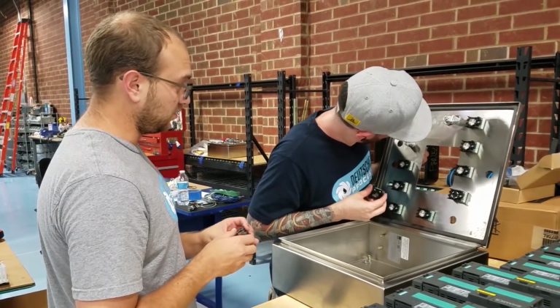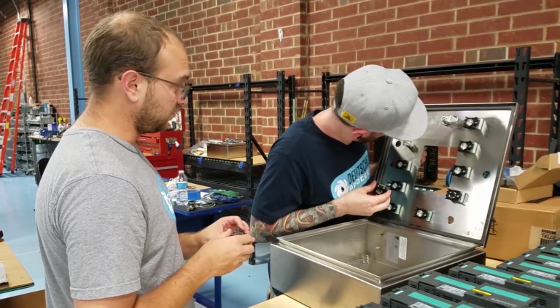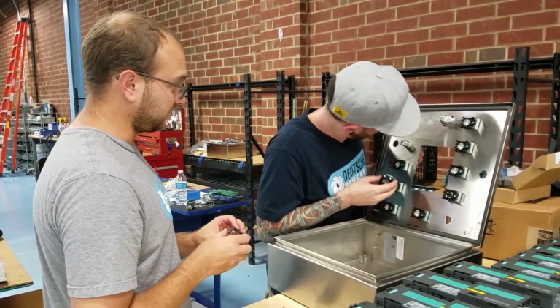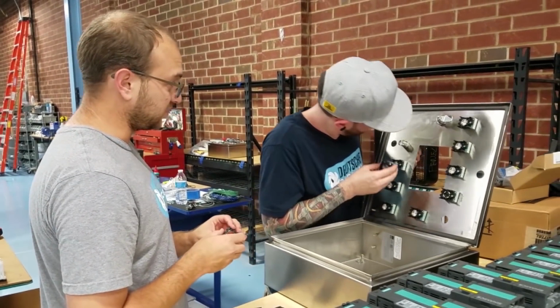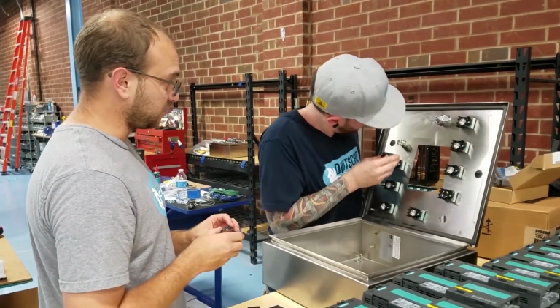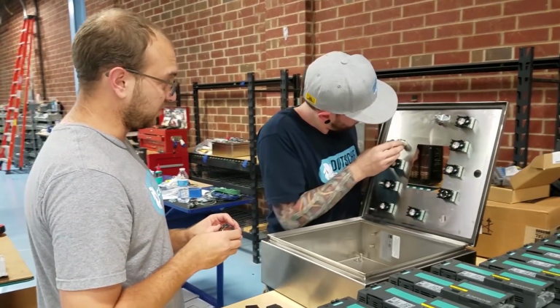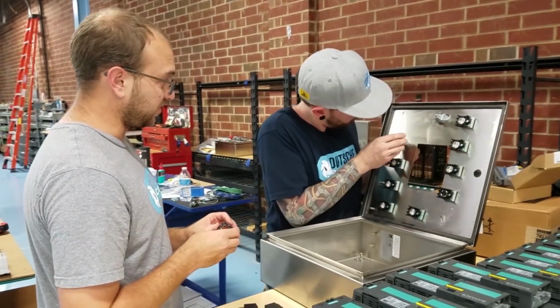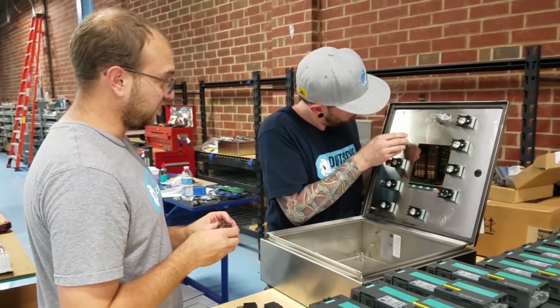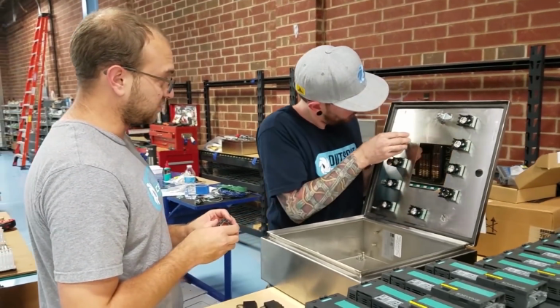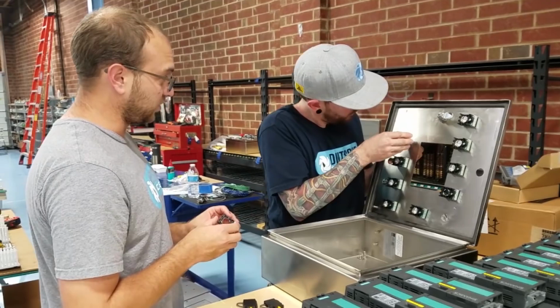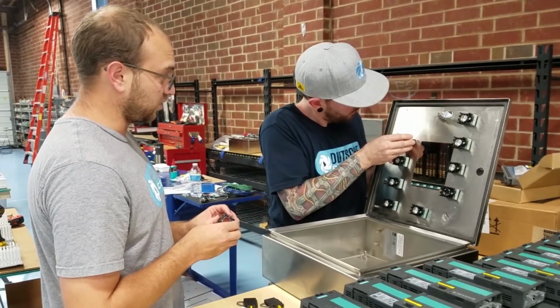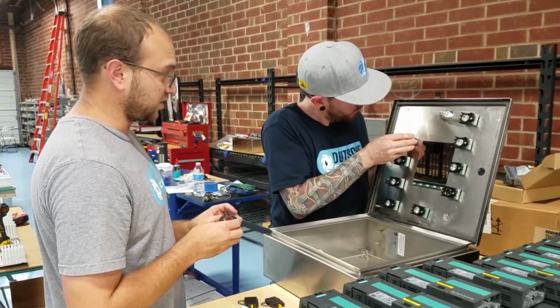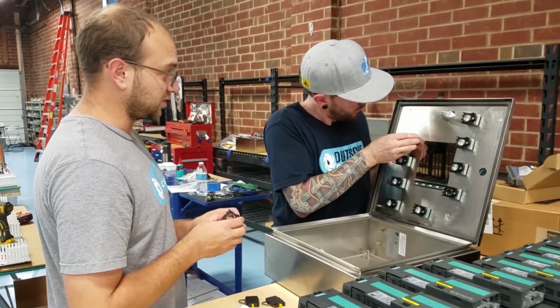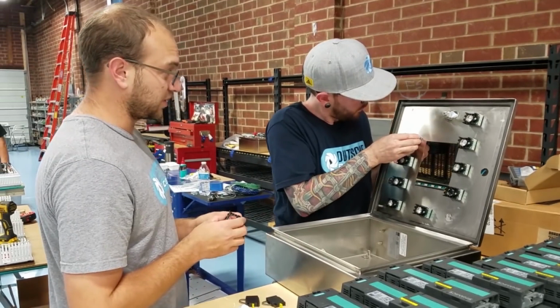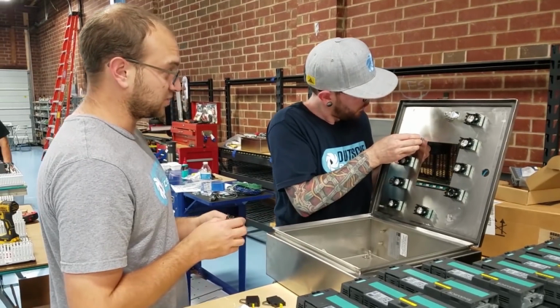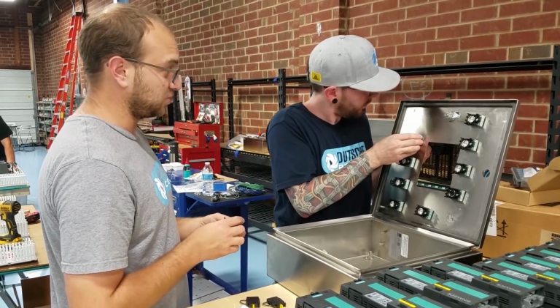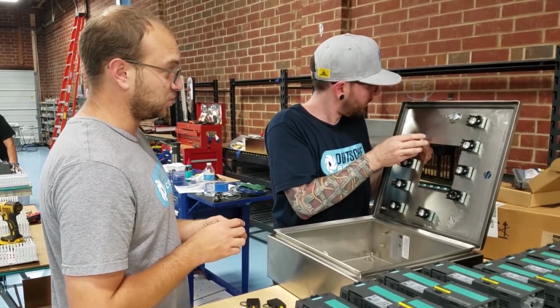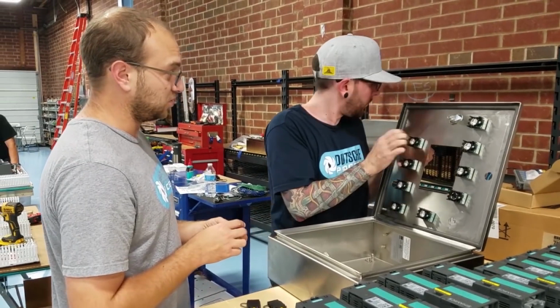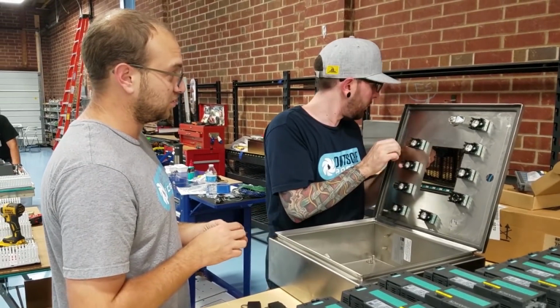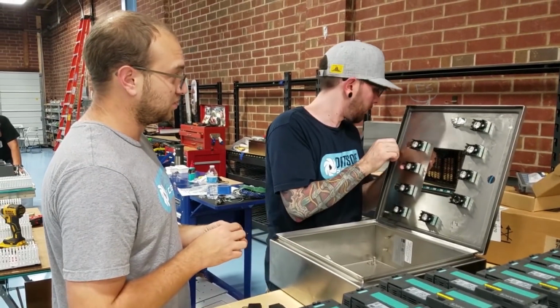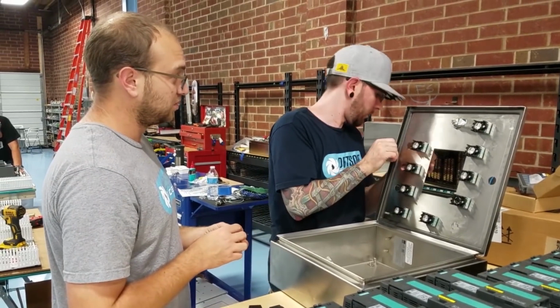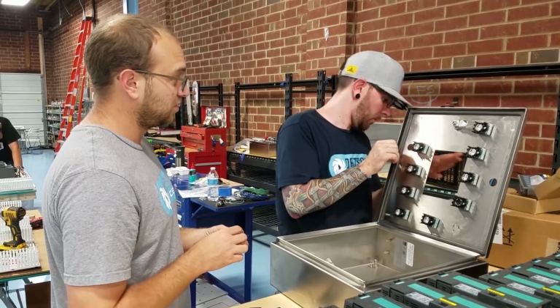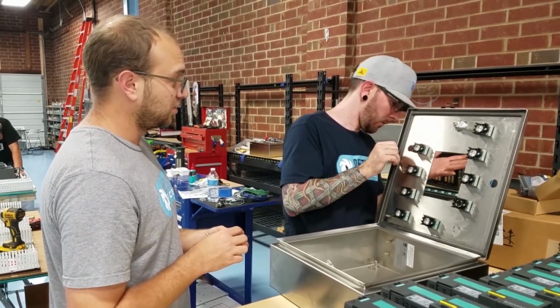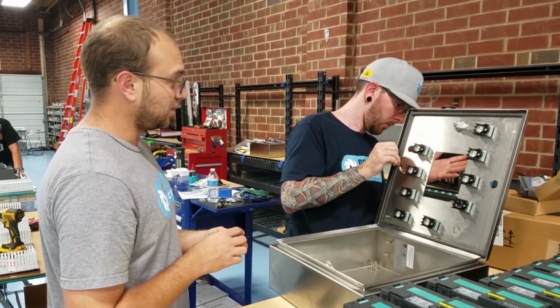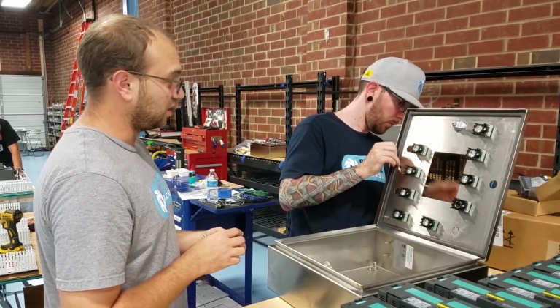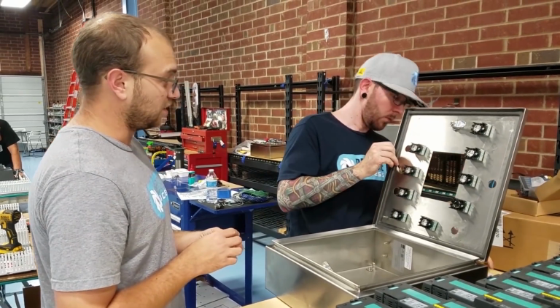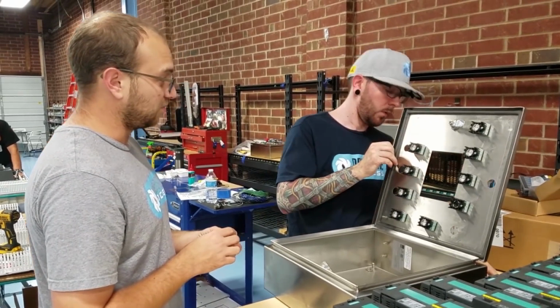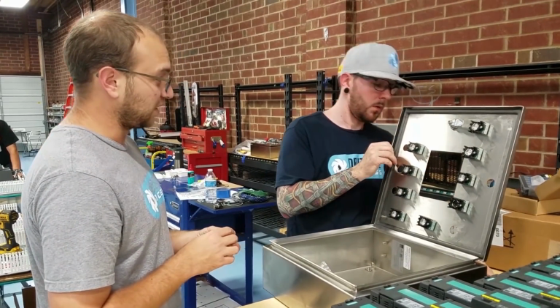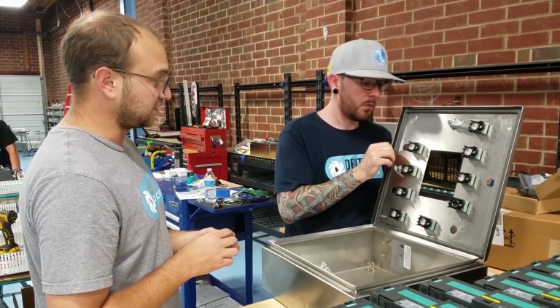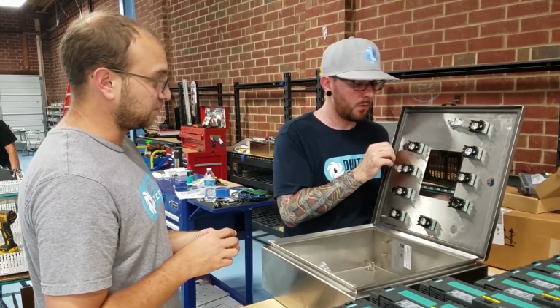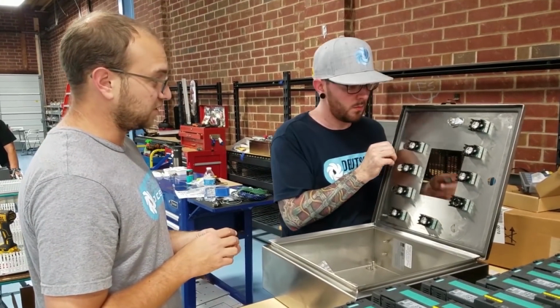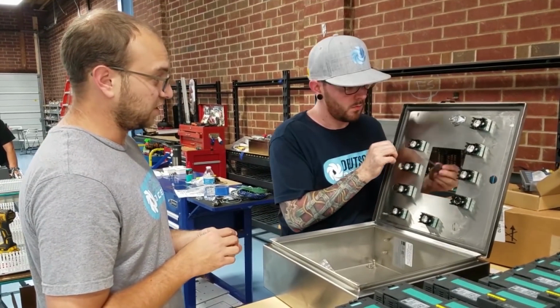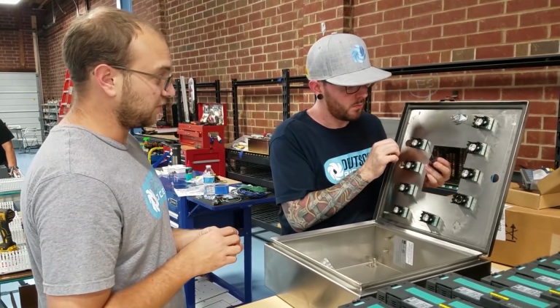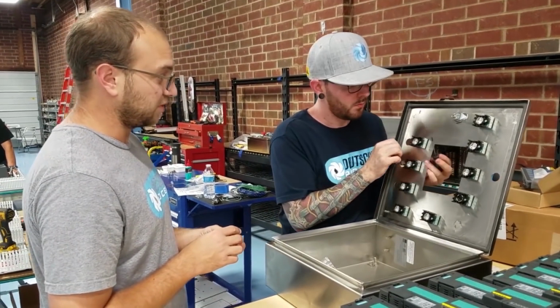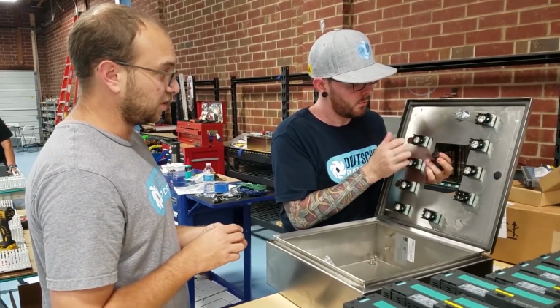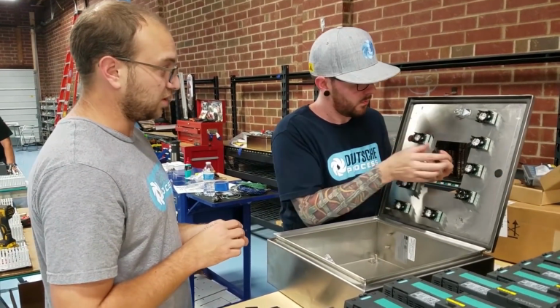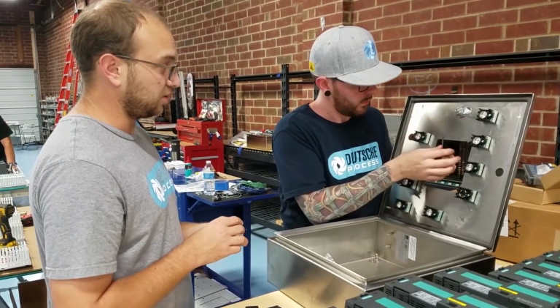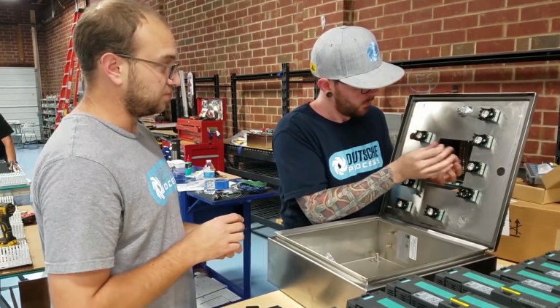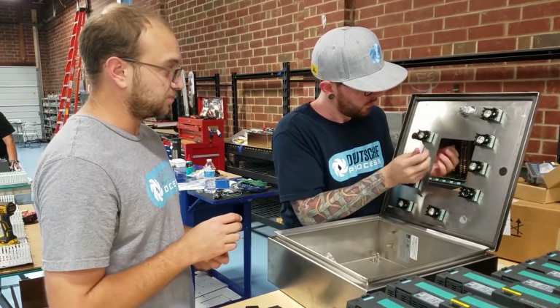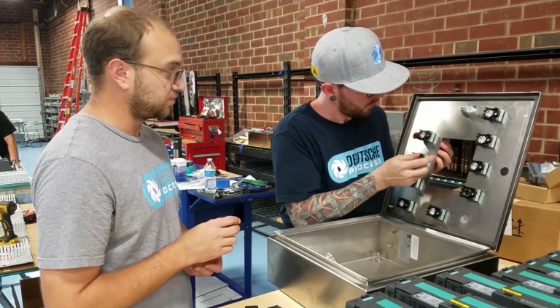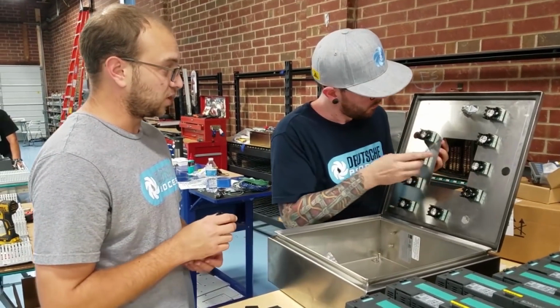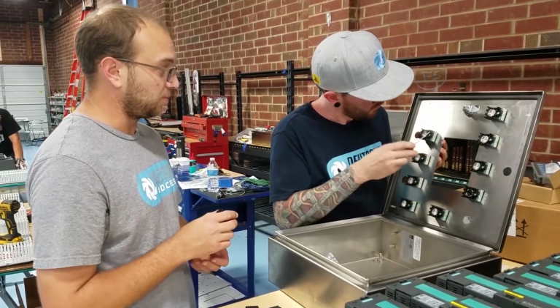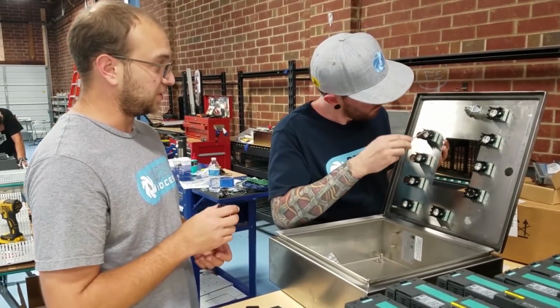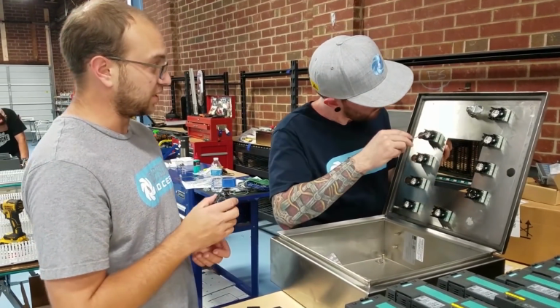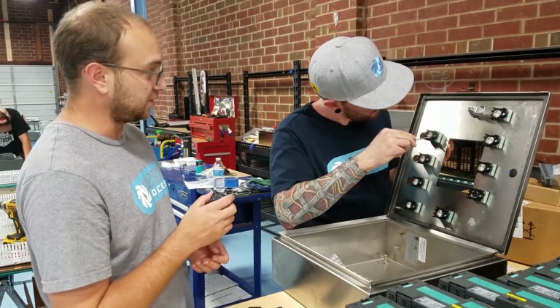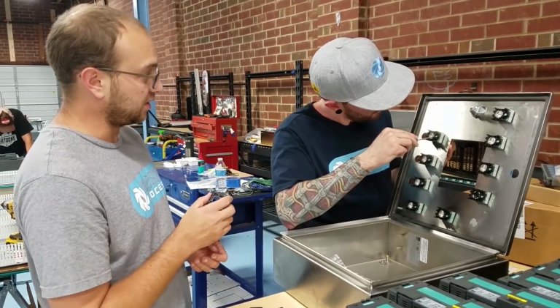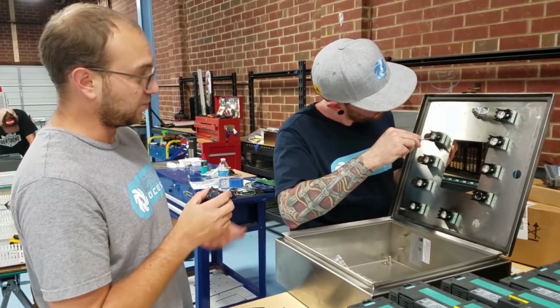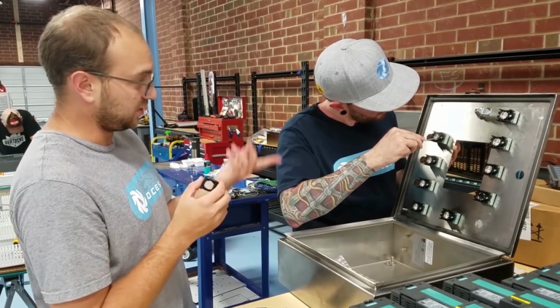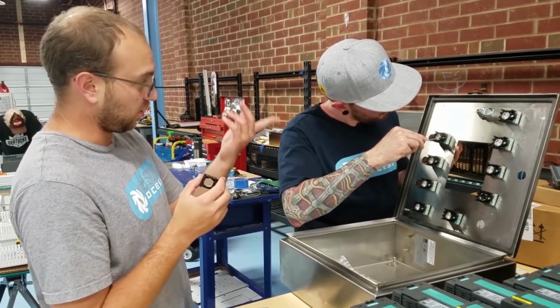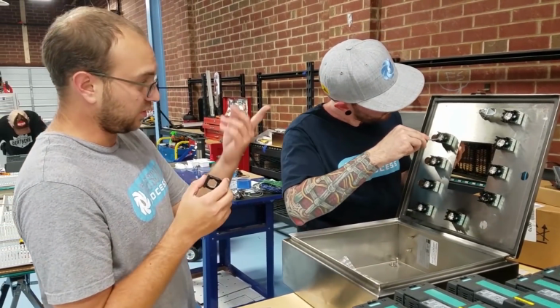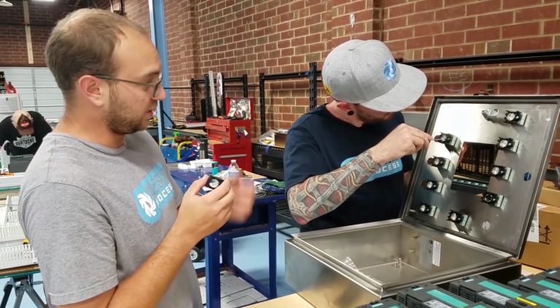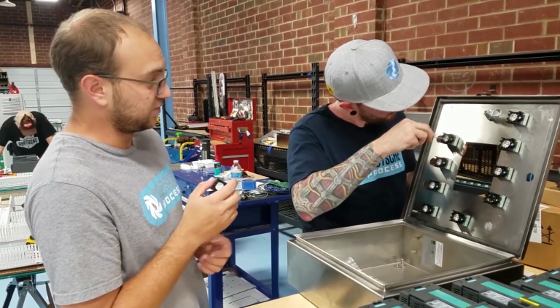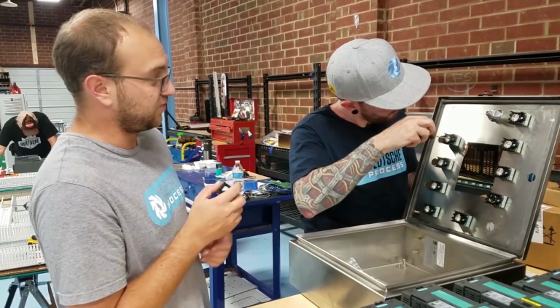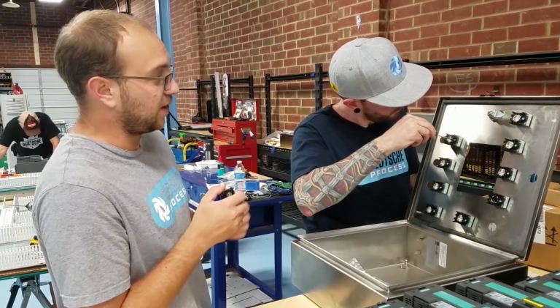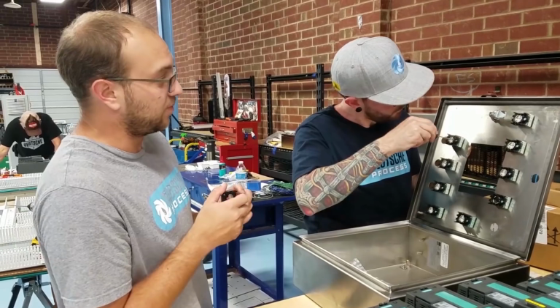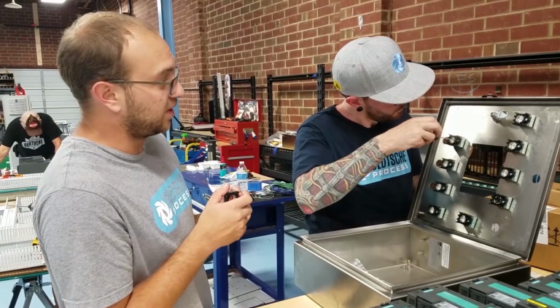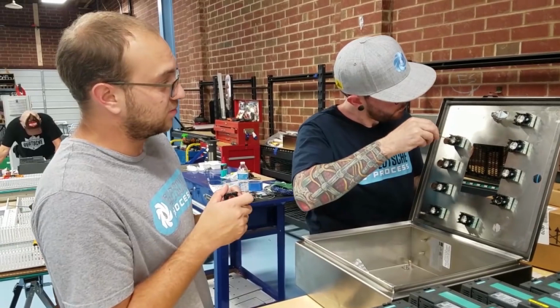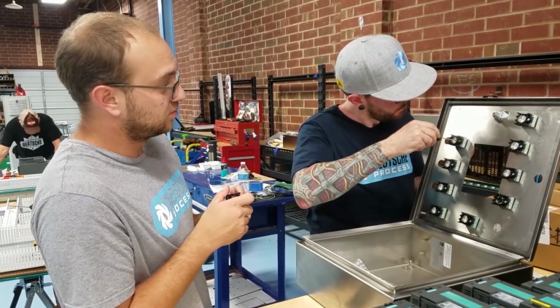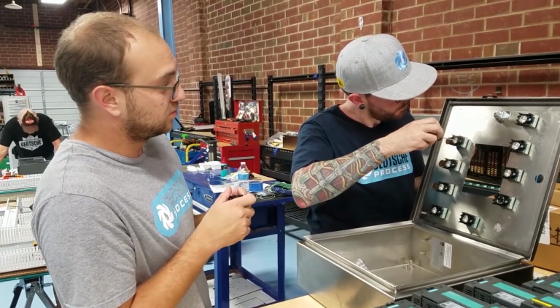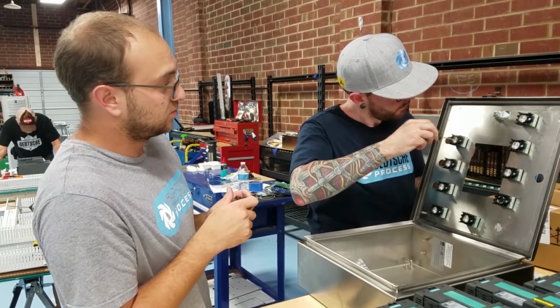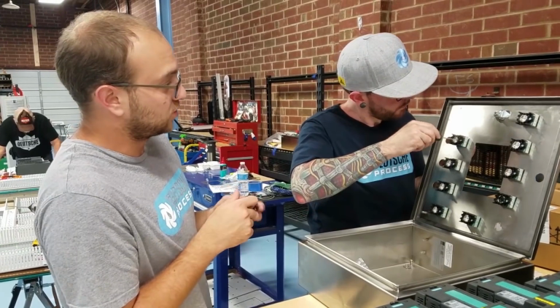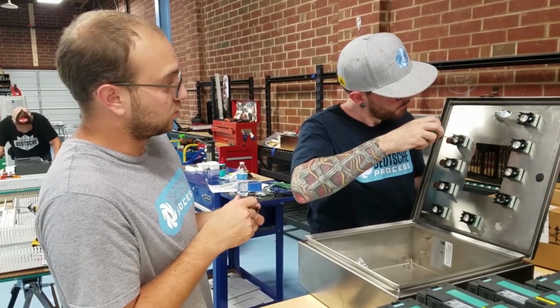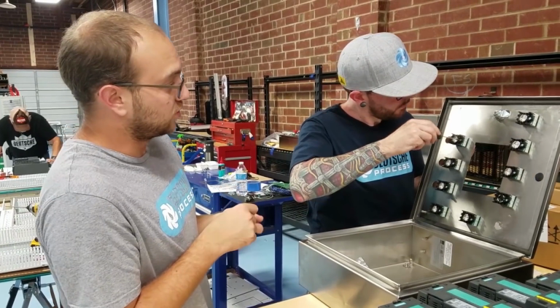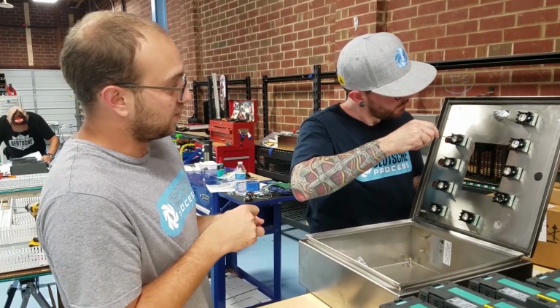The first benefit is we don't need a special tool like some of the other companies out there. All you need is a flathead screwdriver.